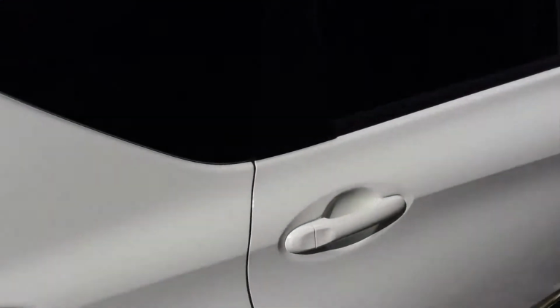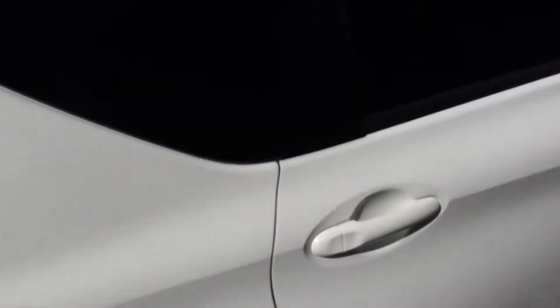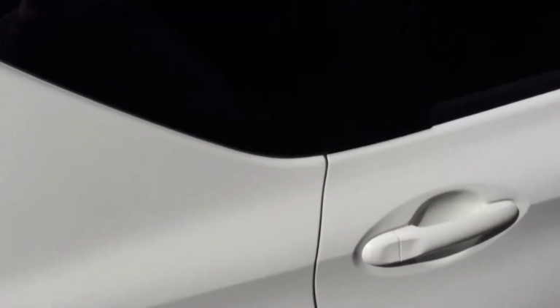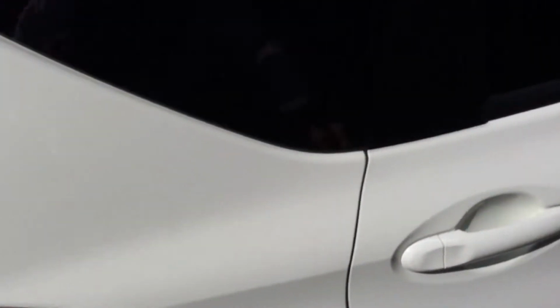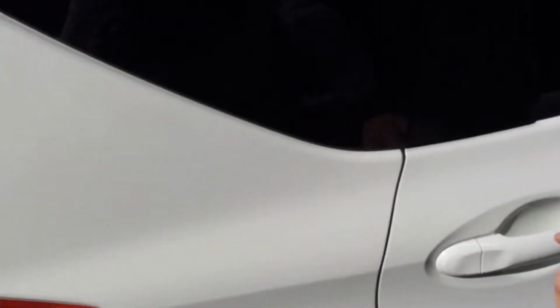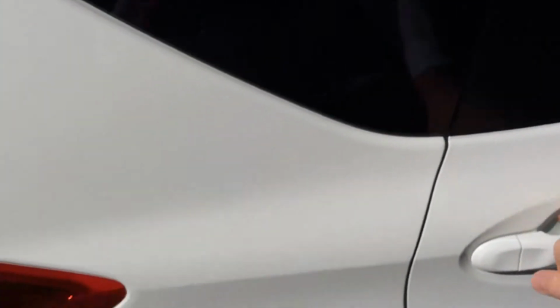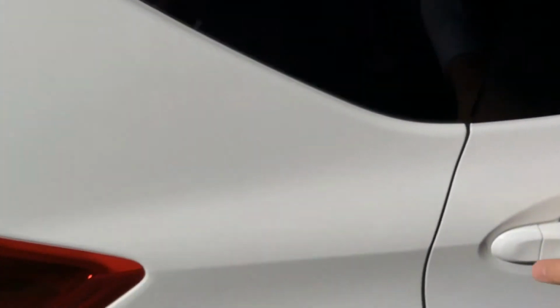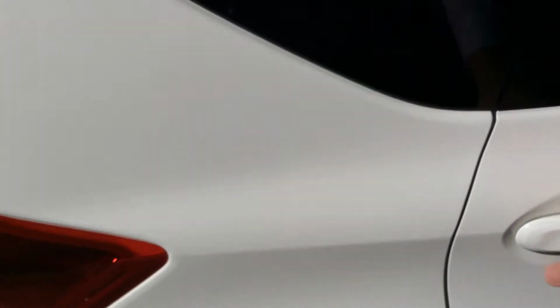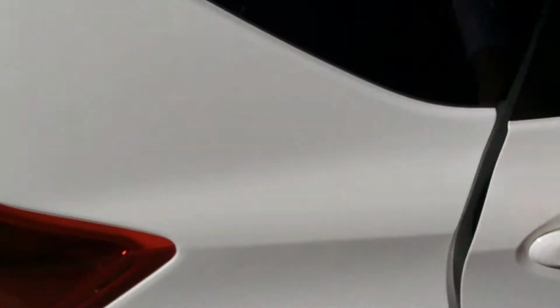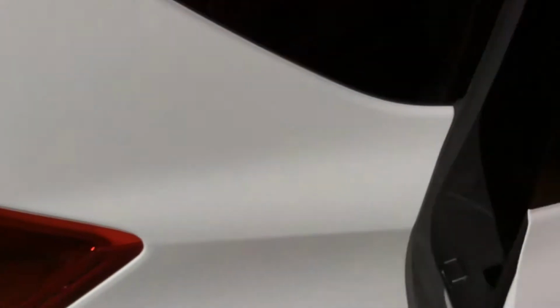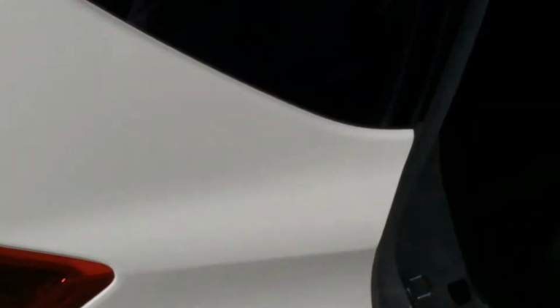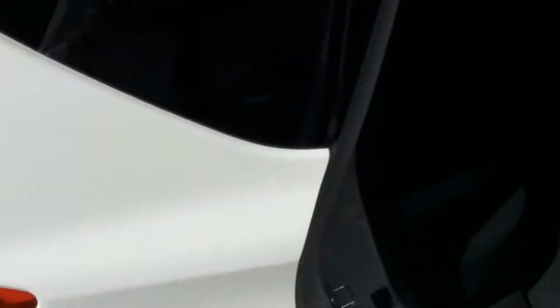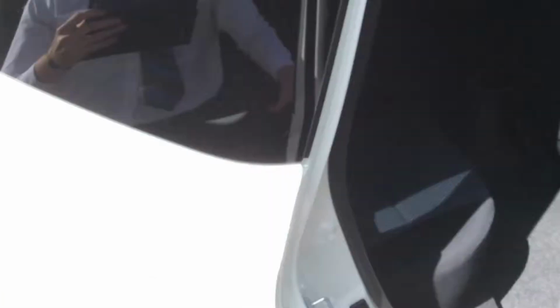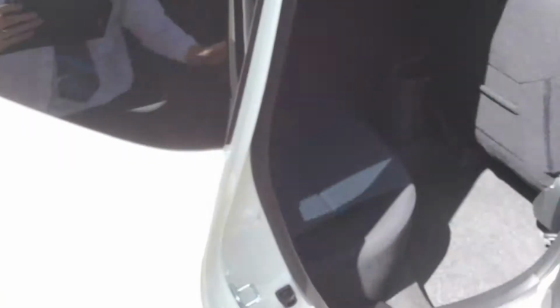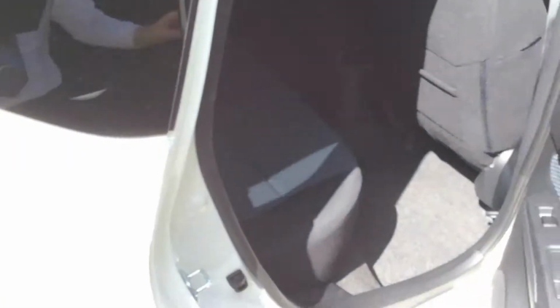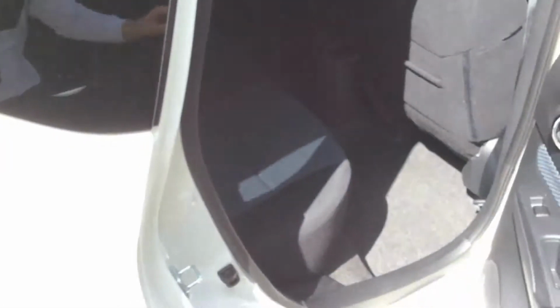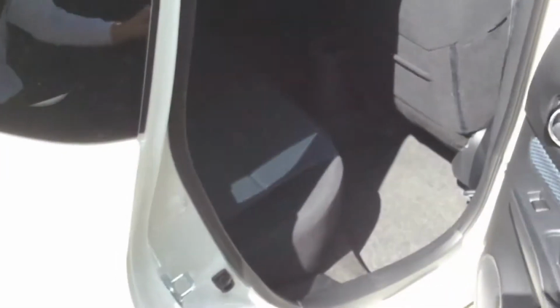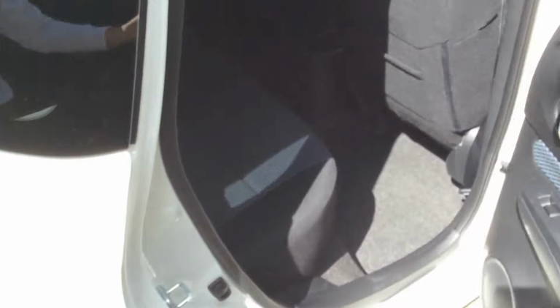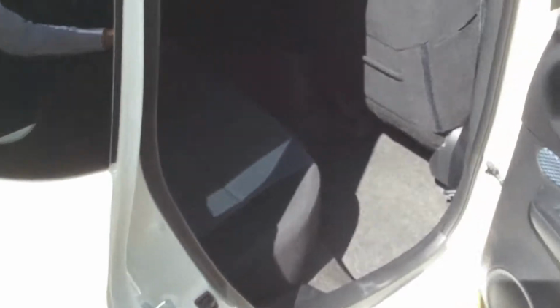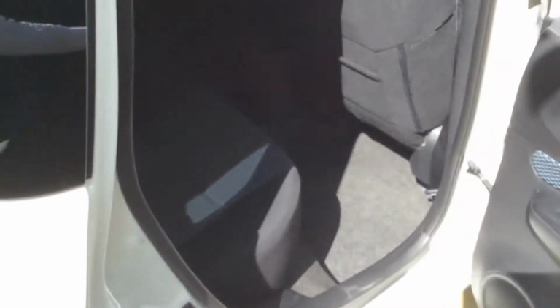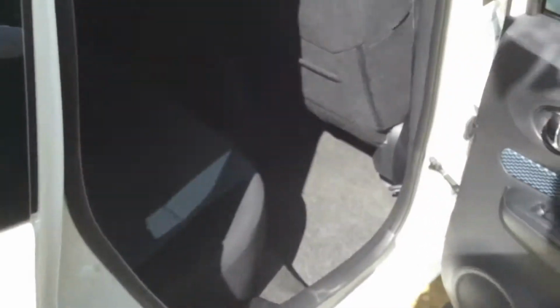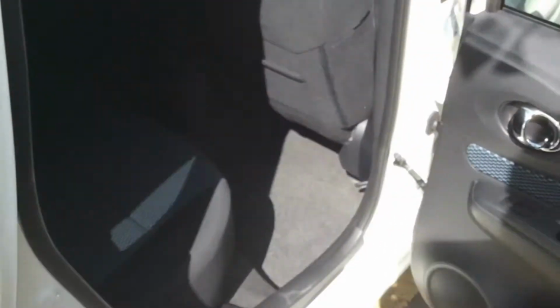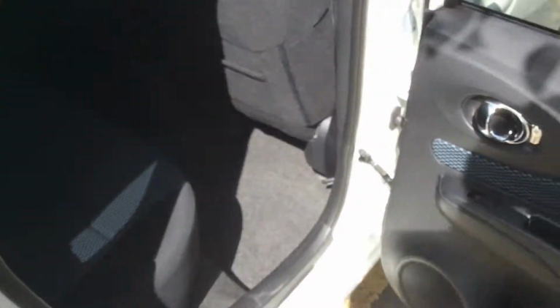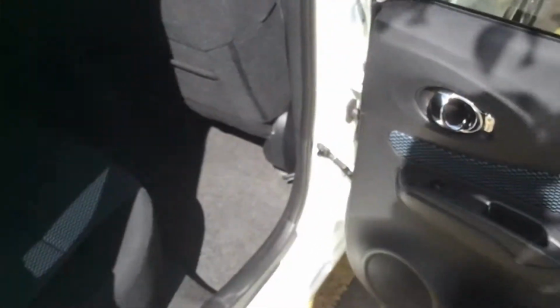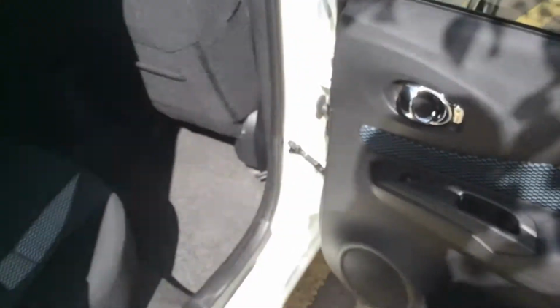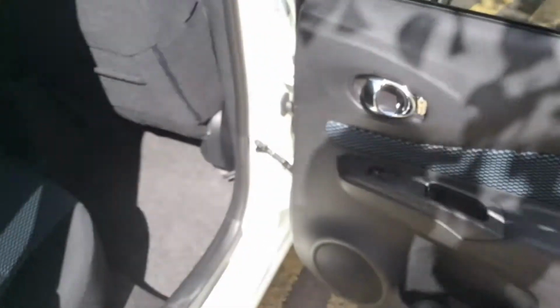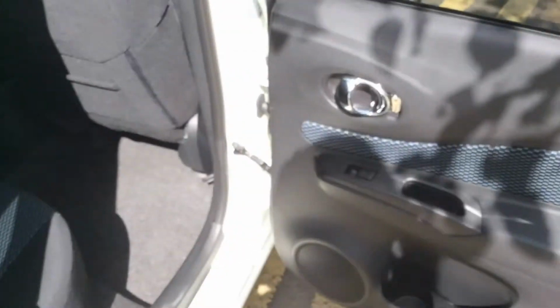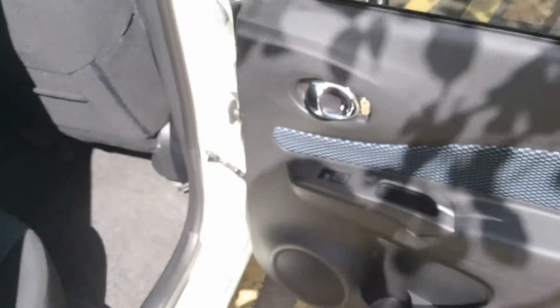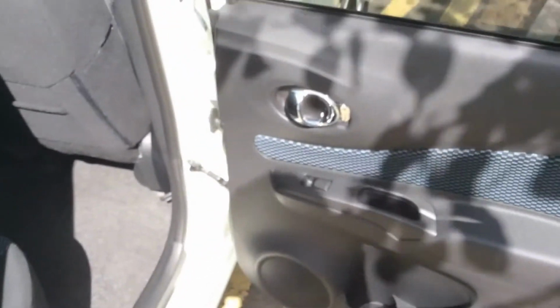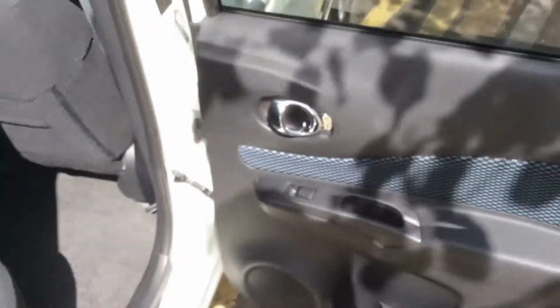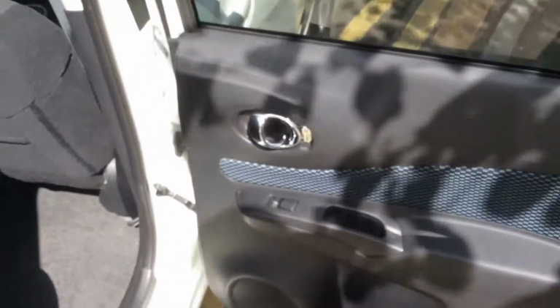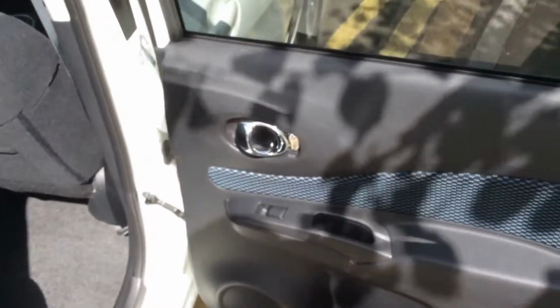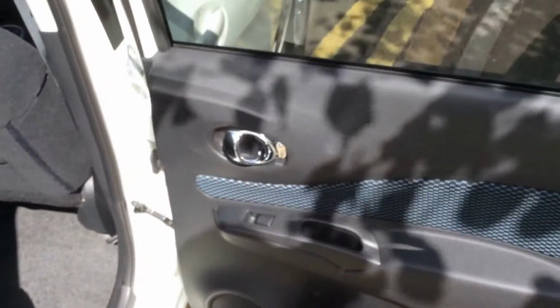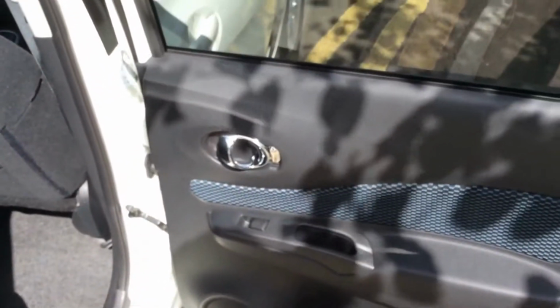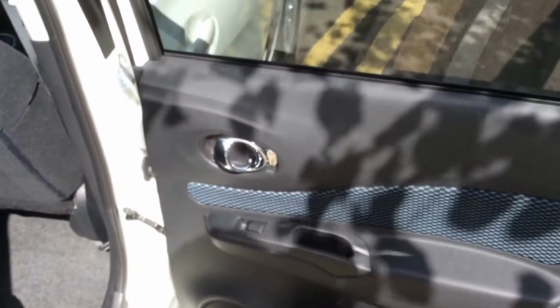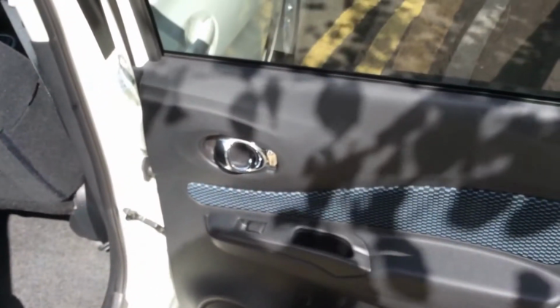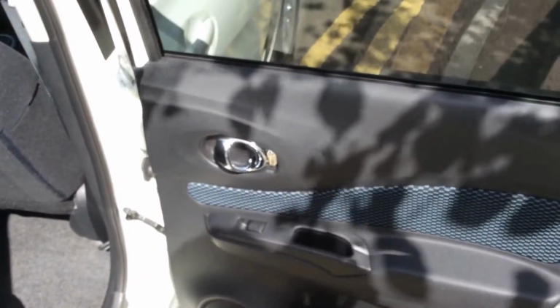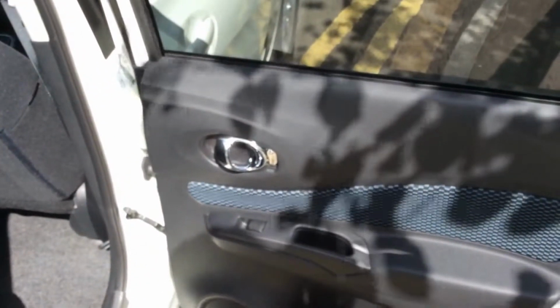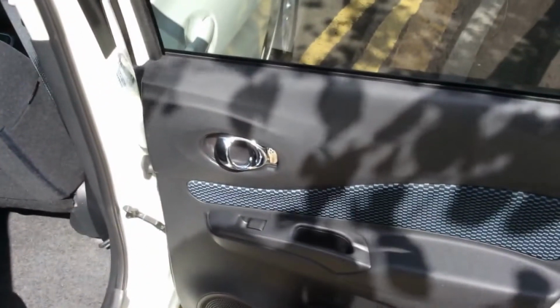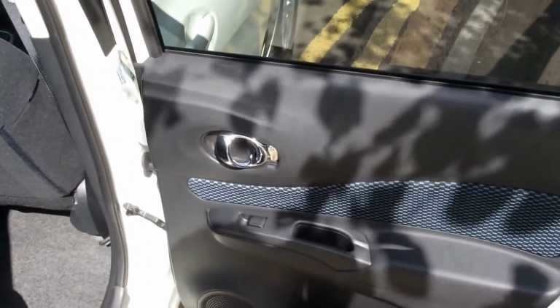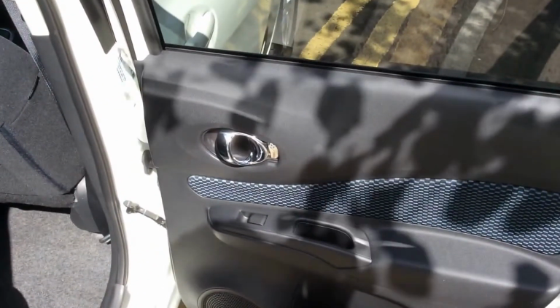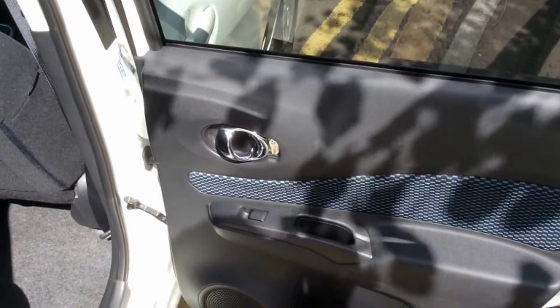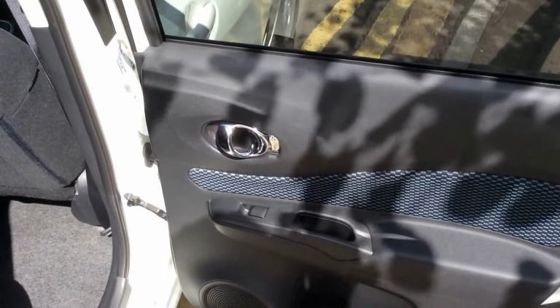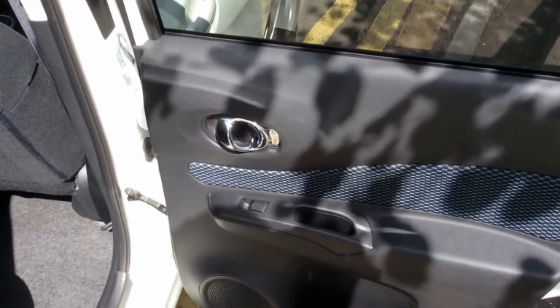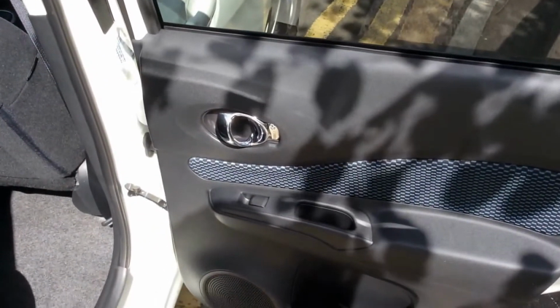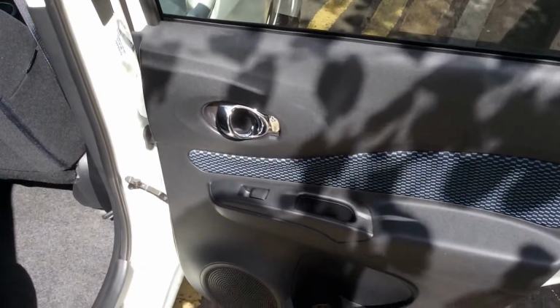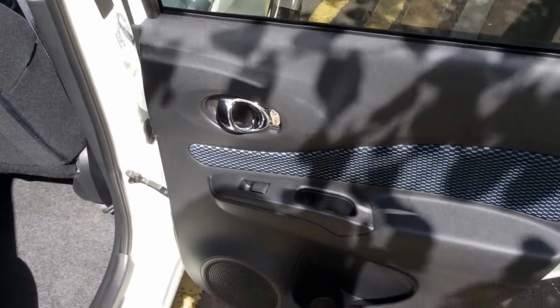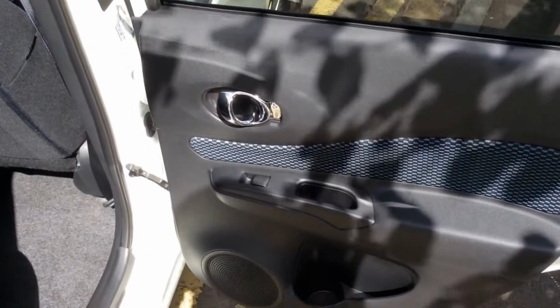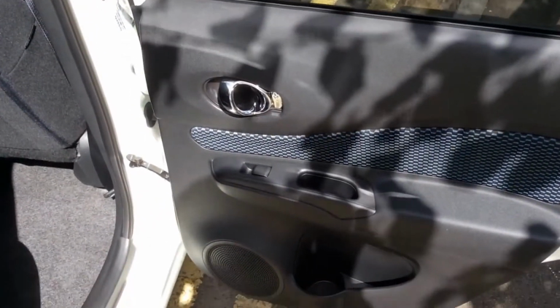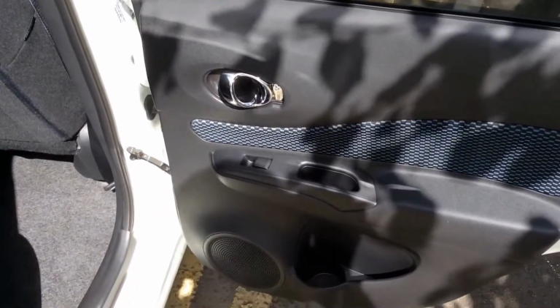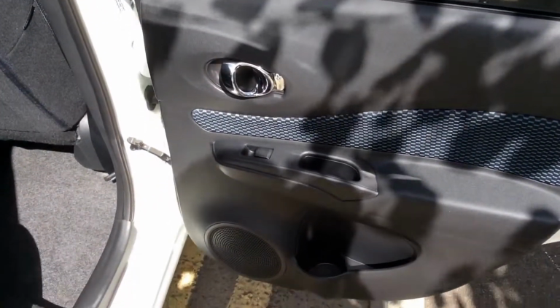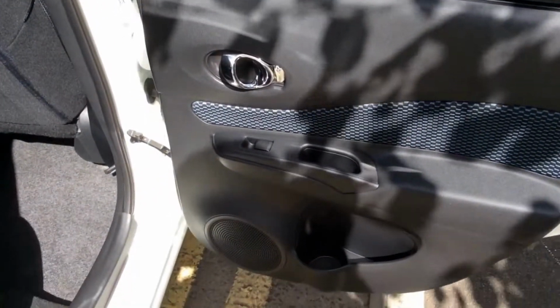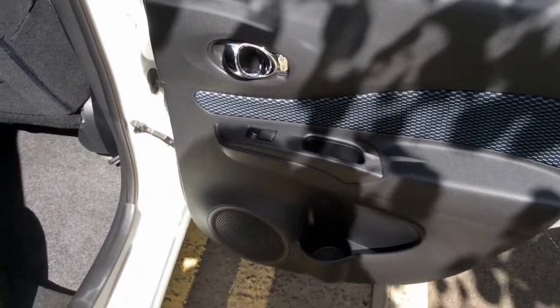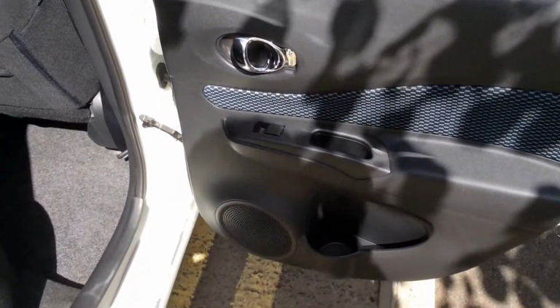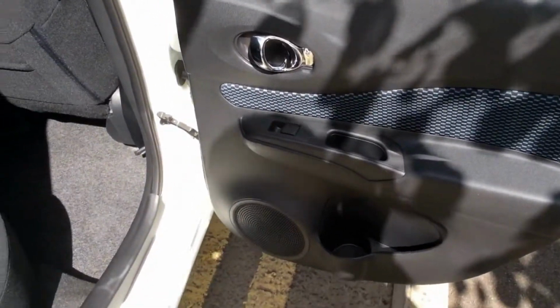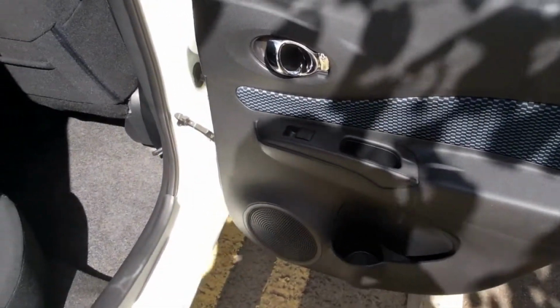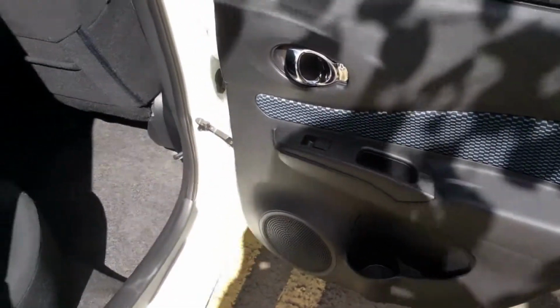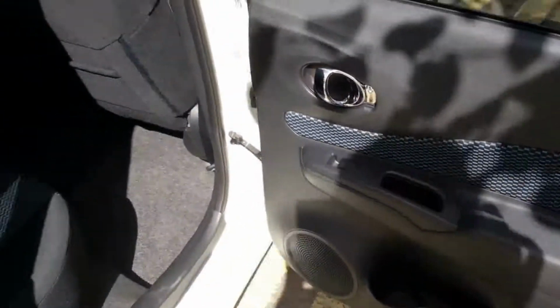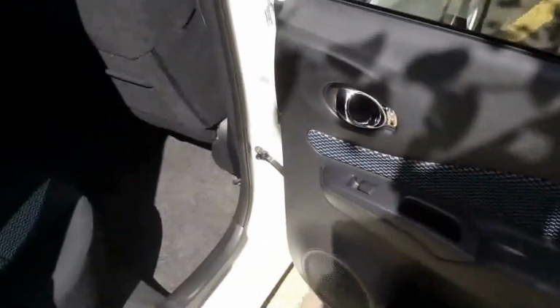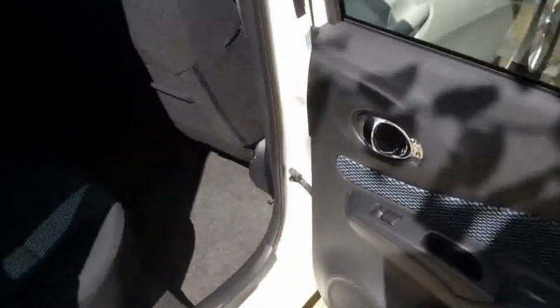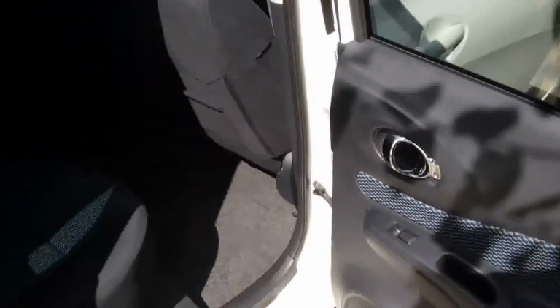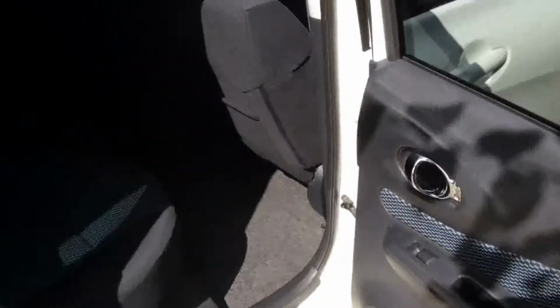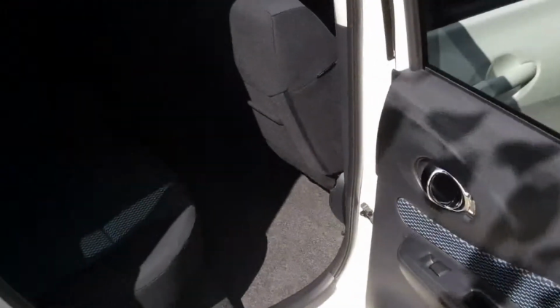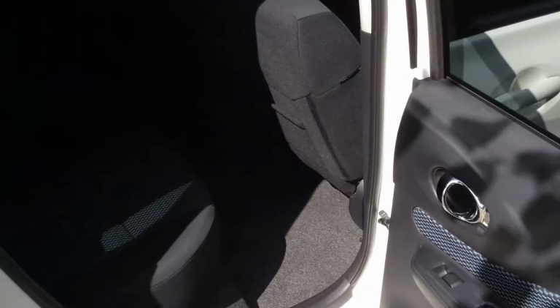Opening the door to the back of the vehicle, you can see they come with chrome finish handles, electric windows and audio speakers in both doors.